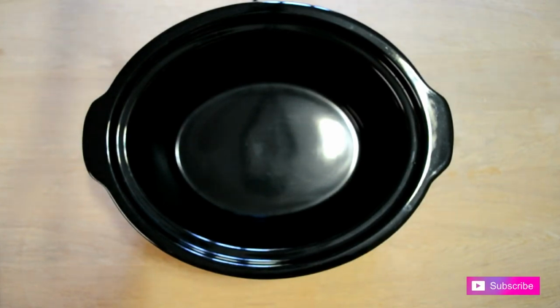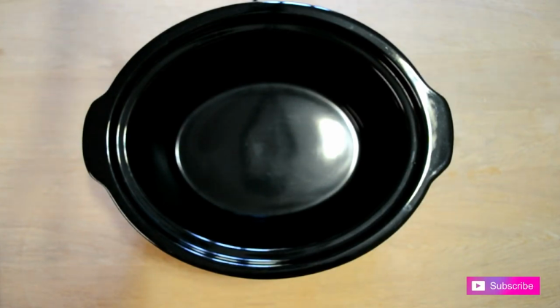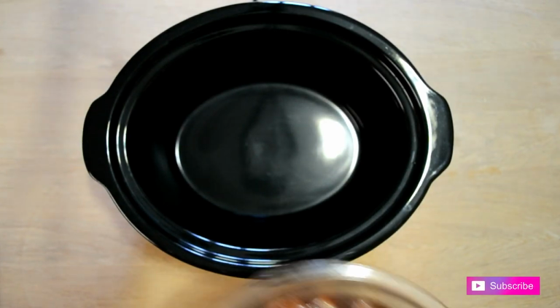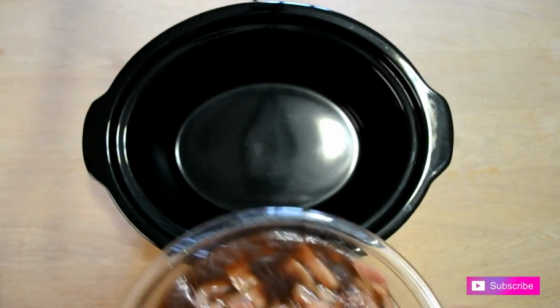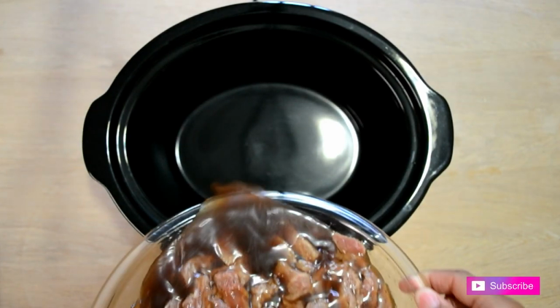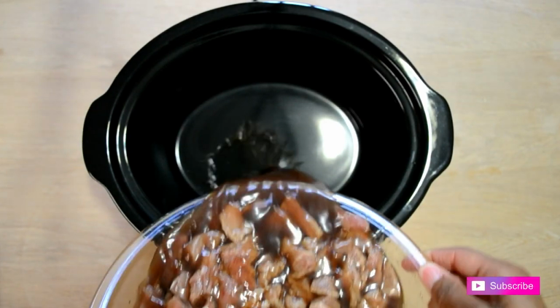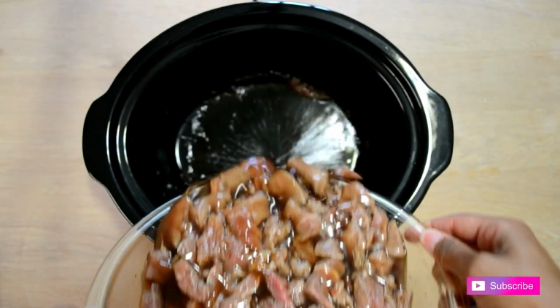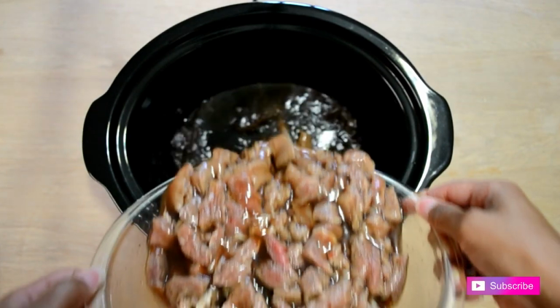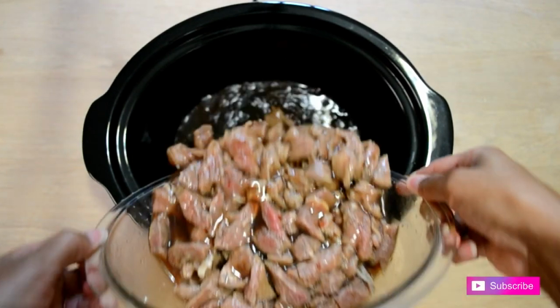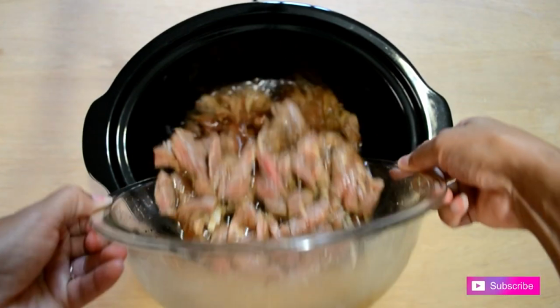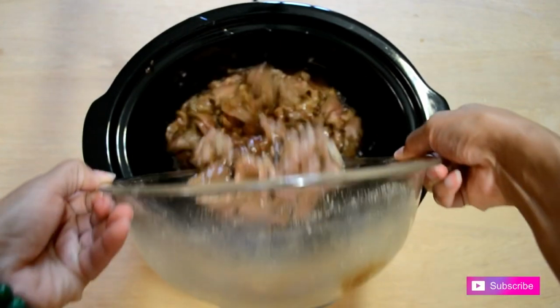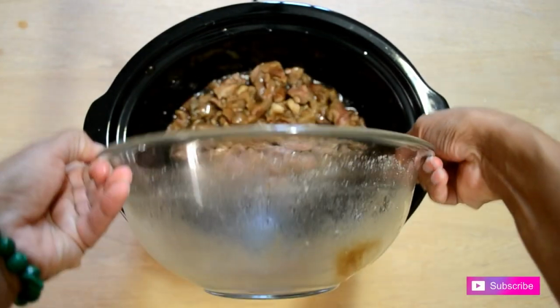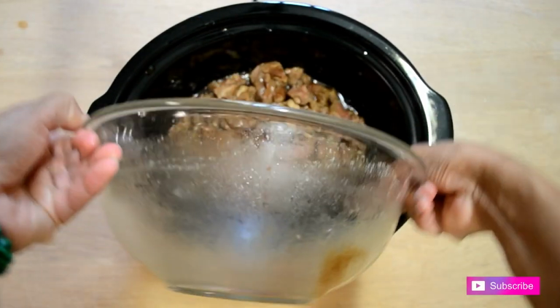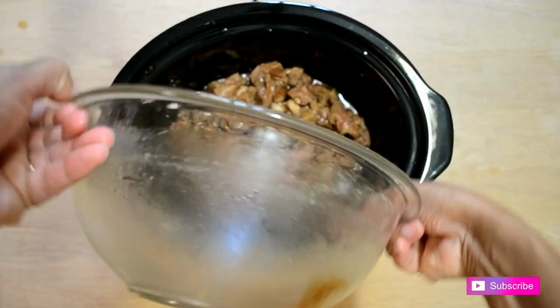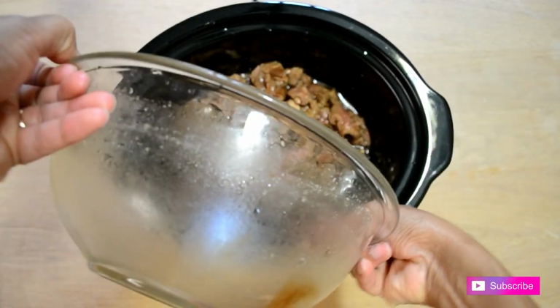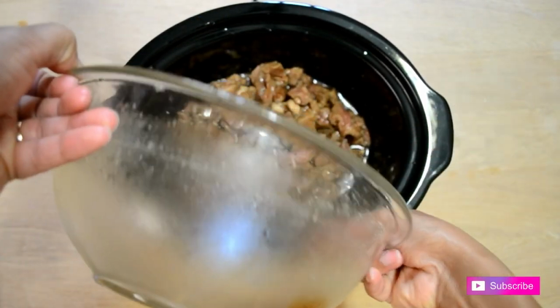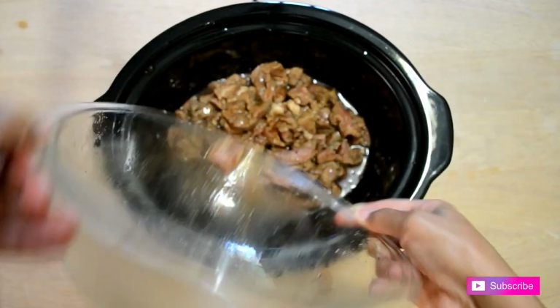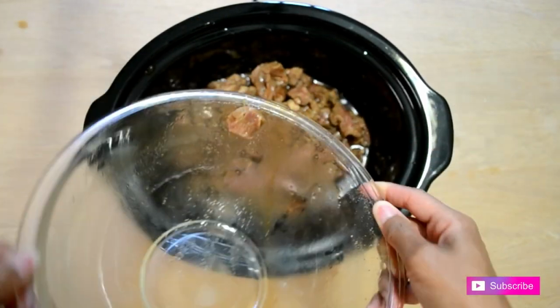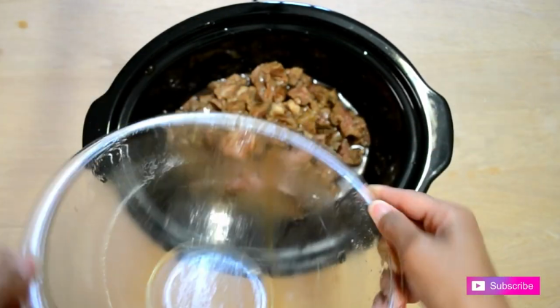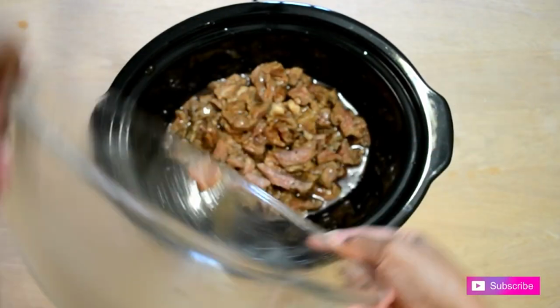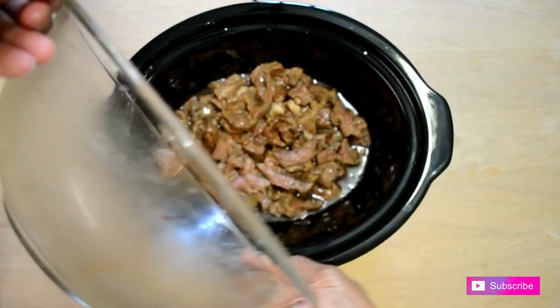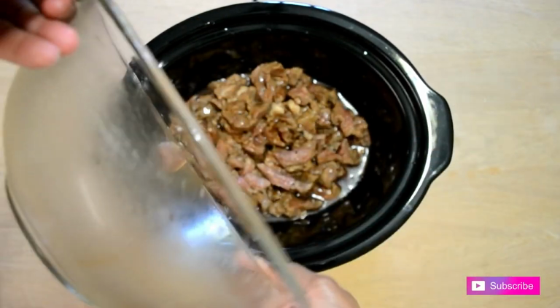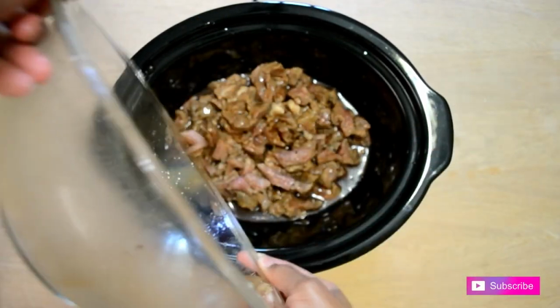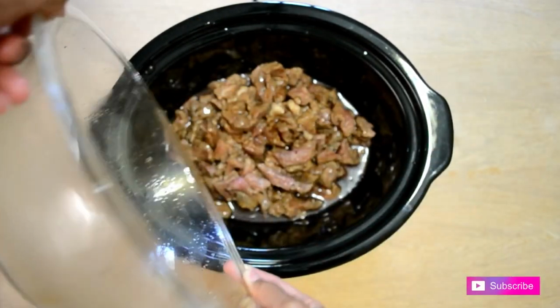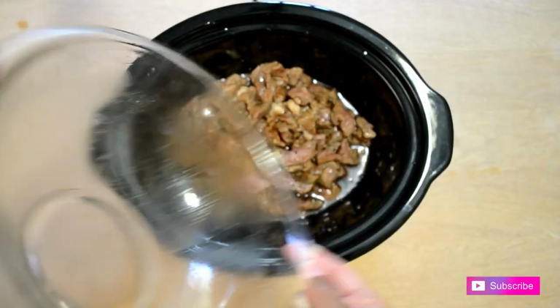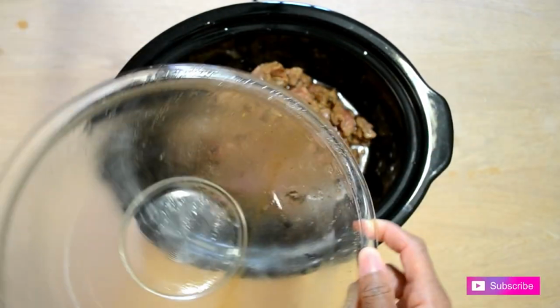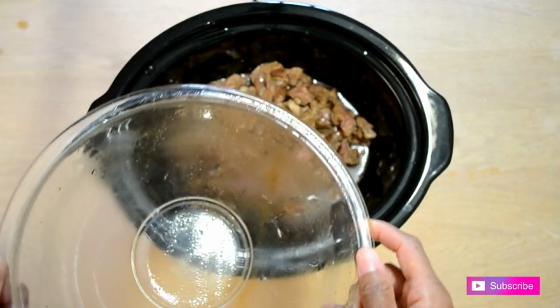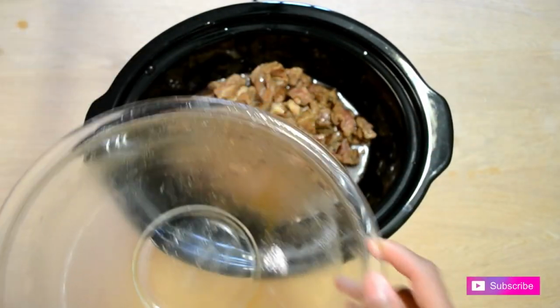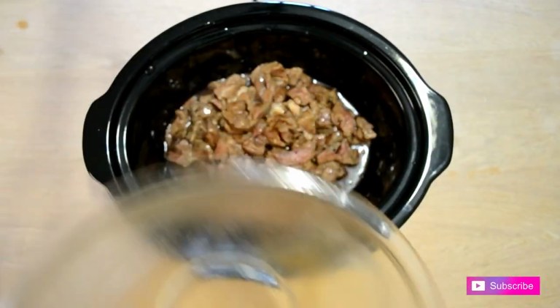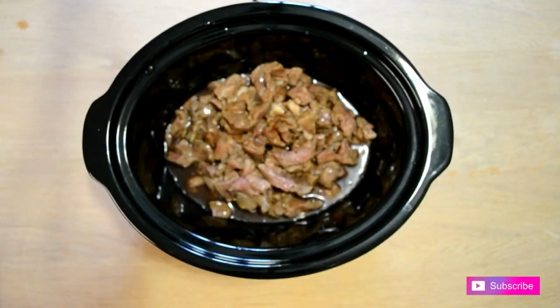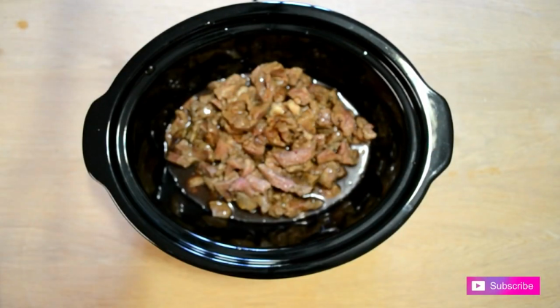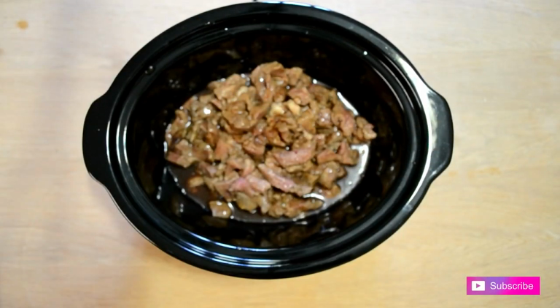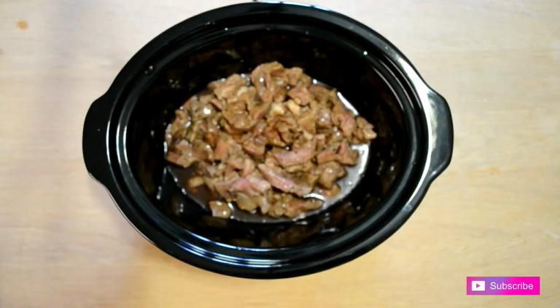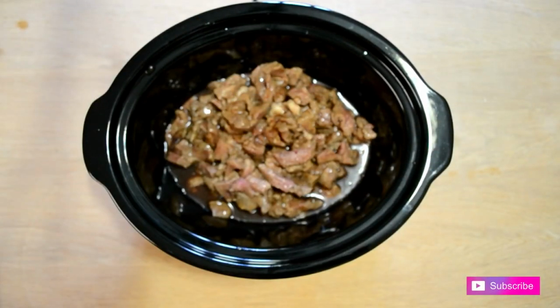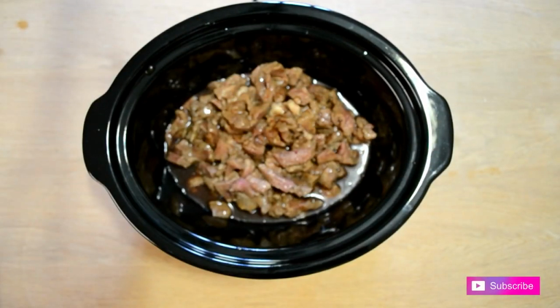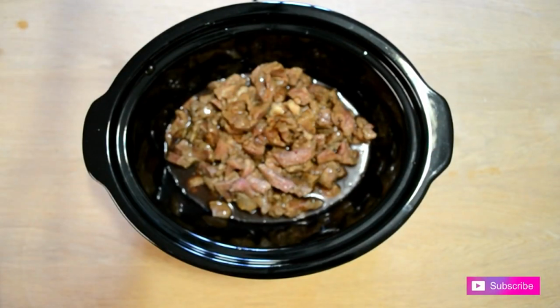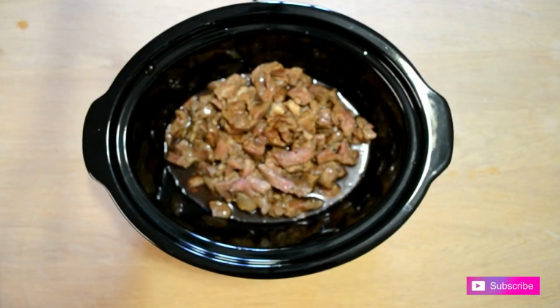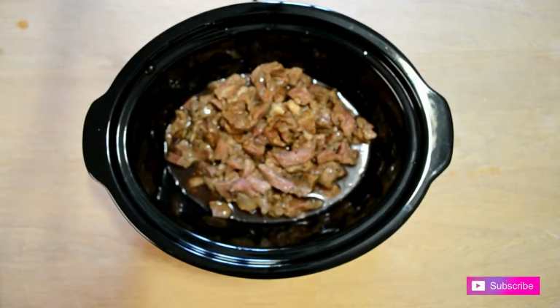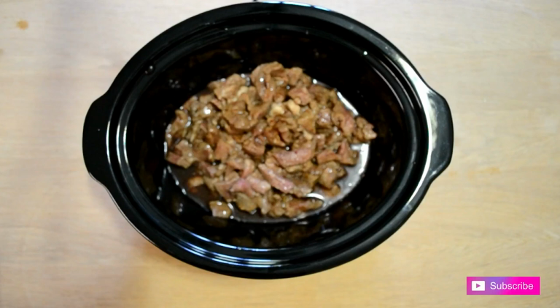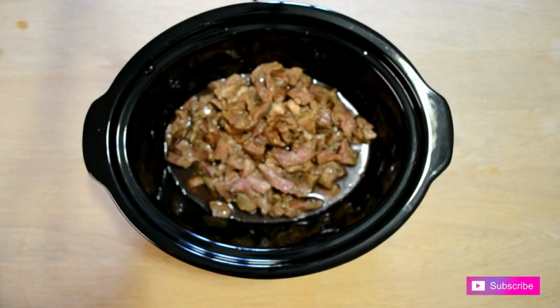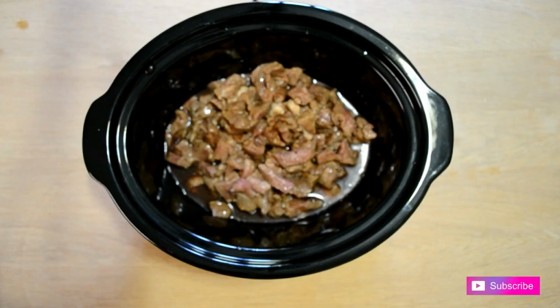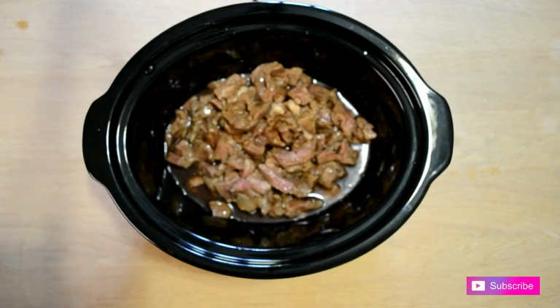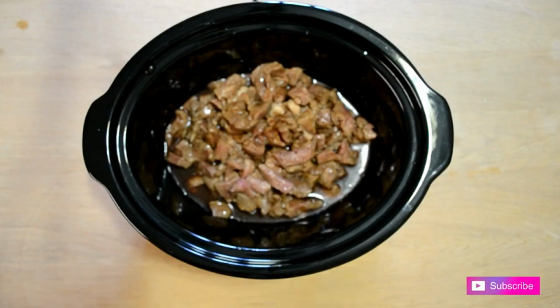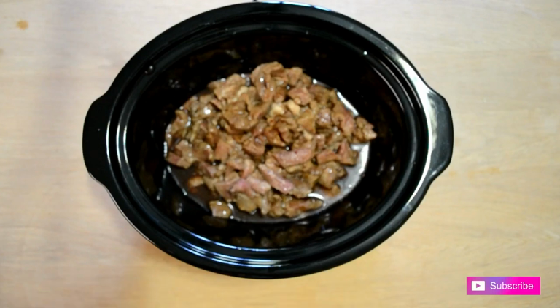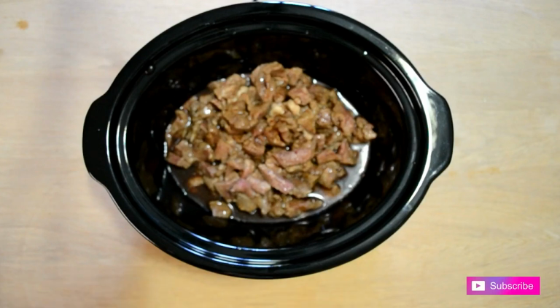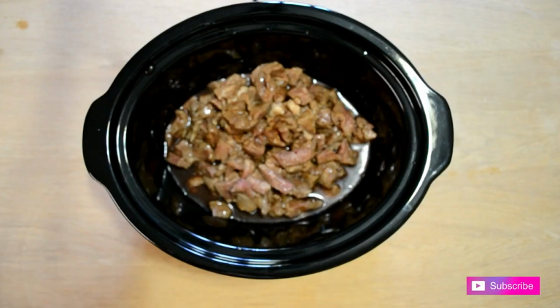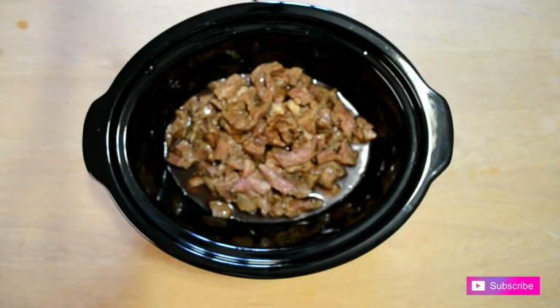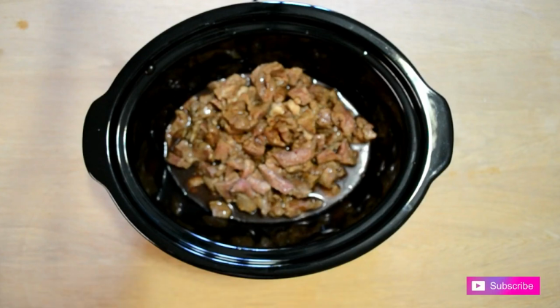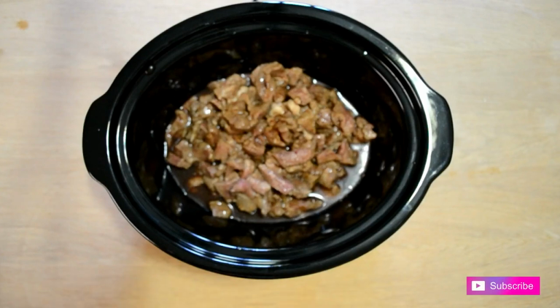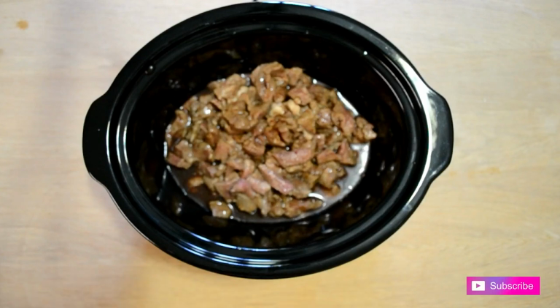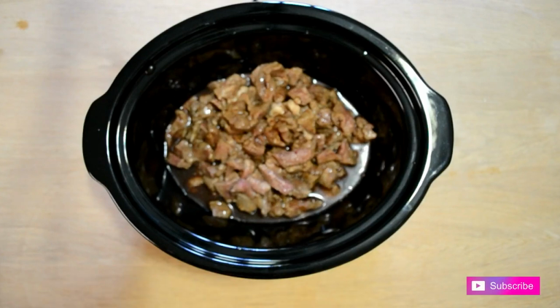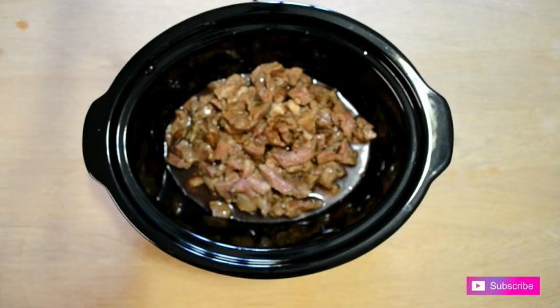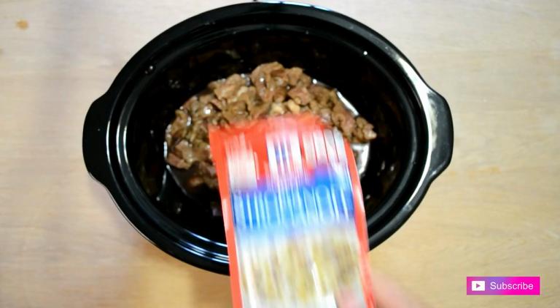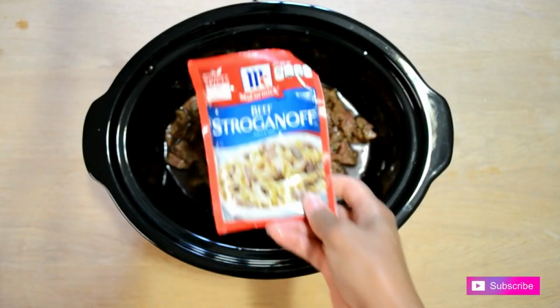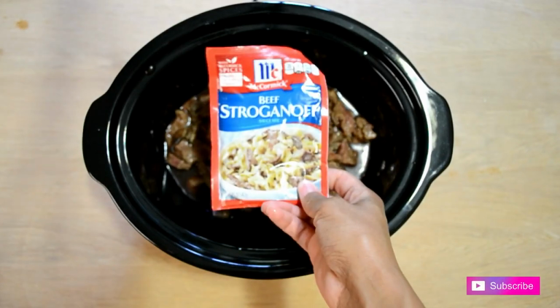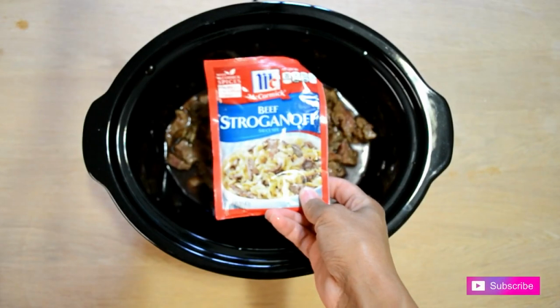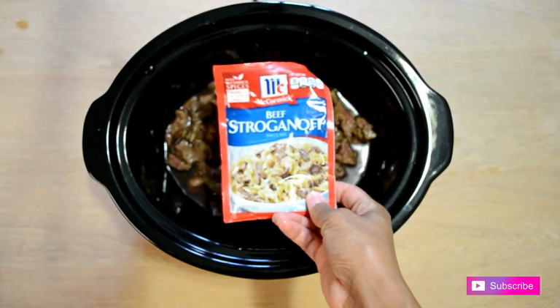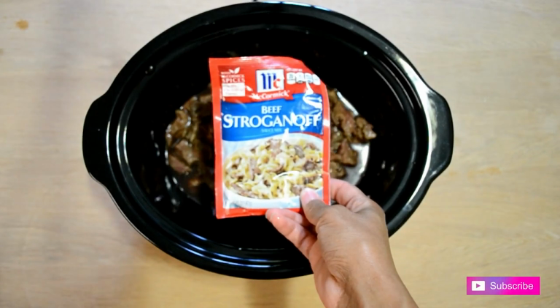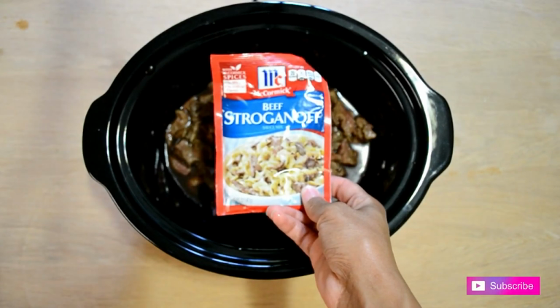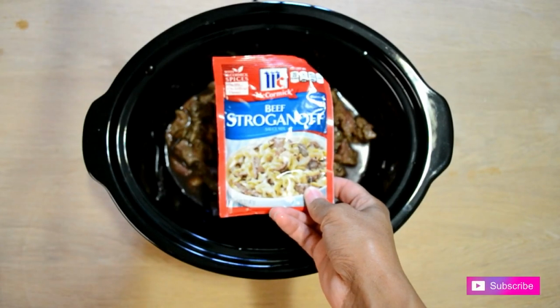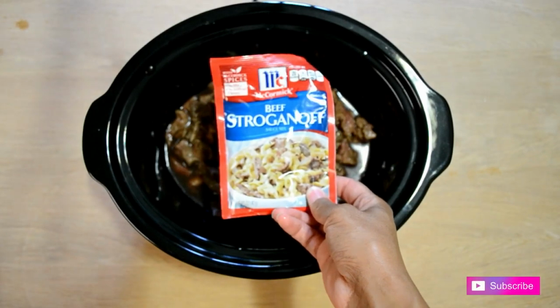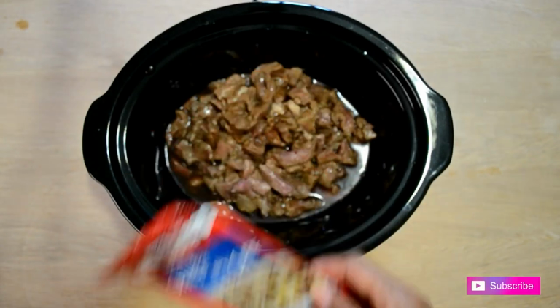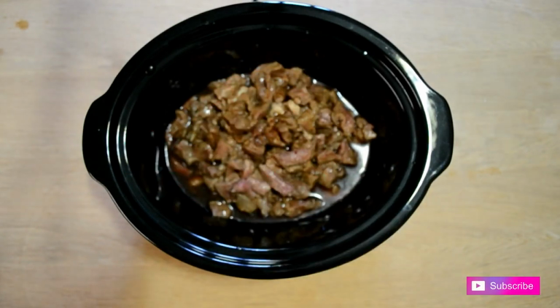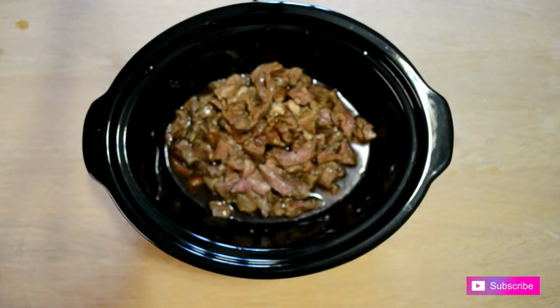So the first thing I'm going to do is go ahead and add the beef and also the stroganoff mix and cook this on high for about six hours.